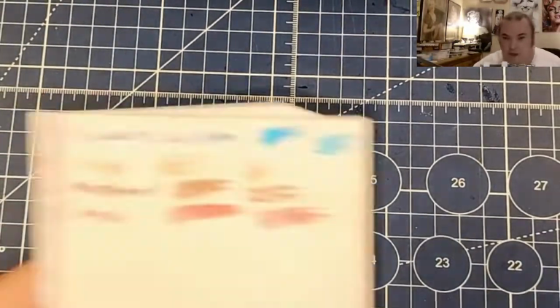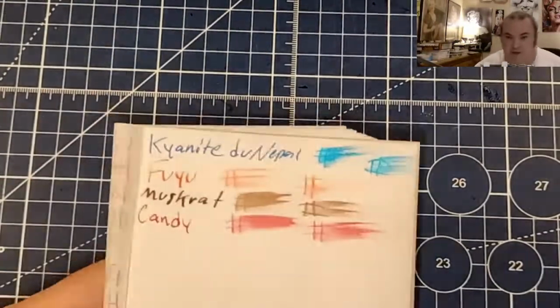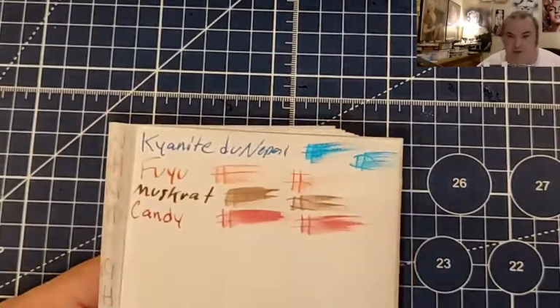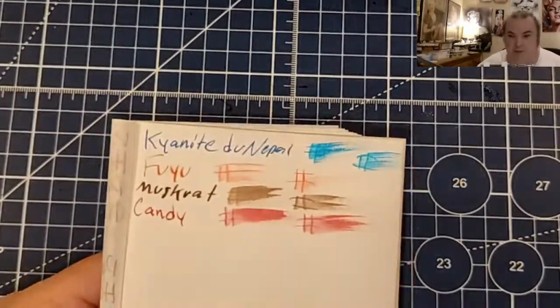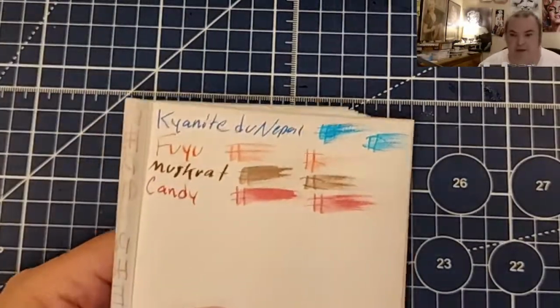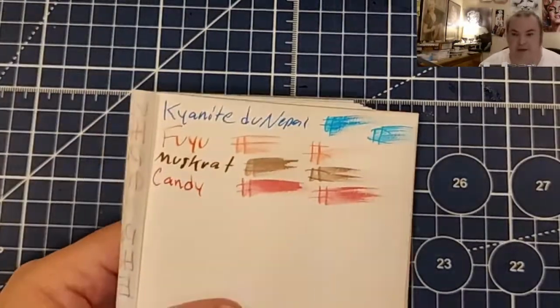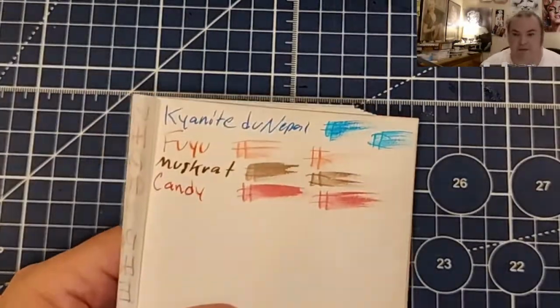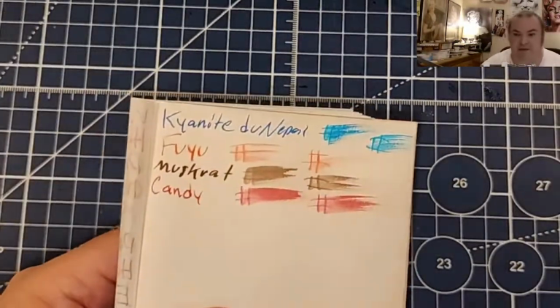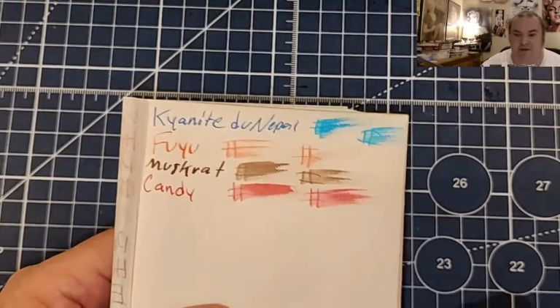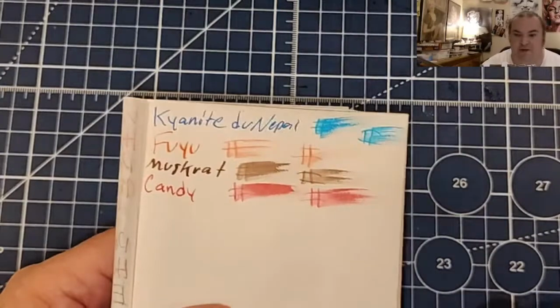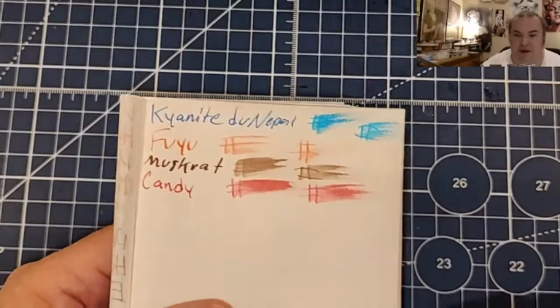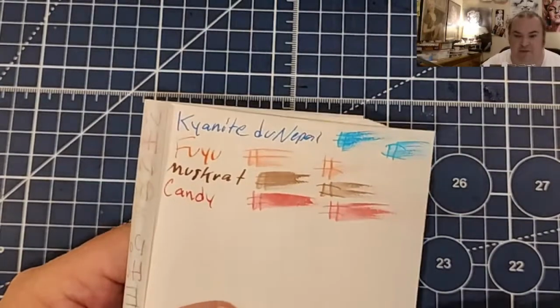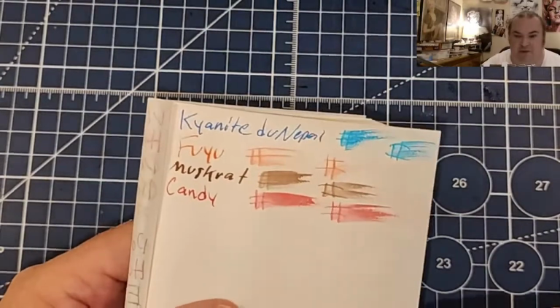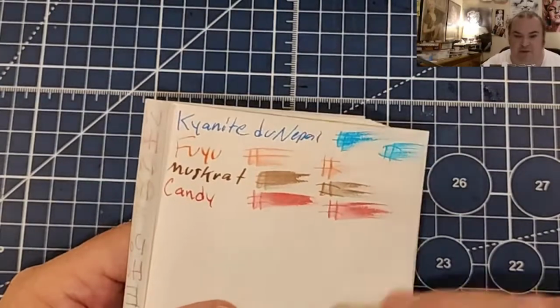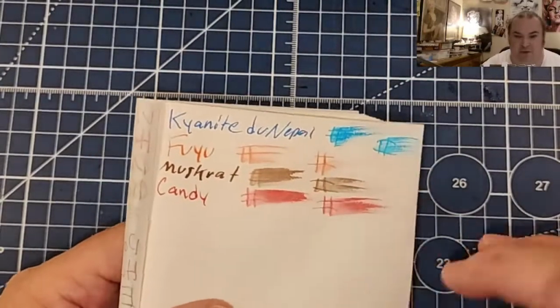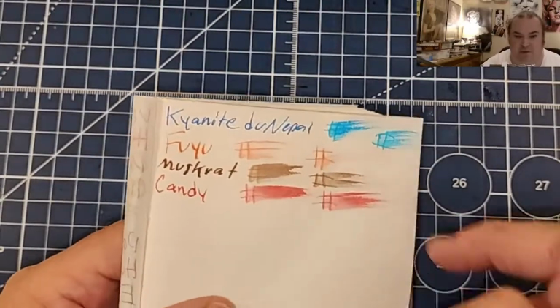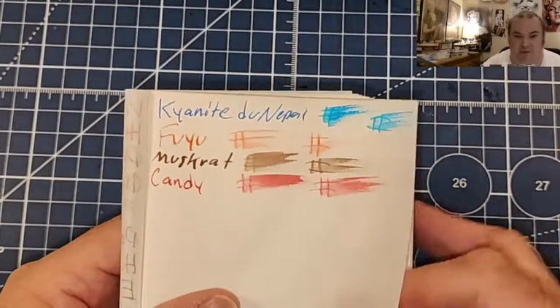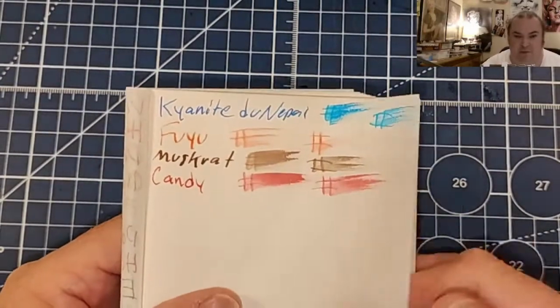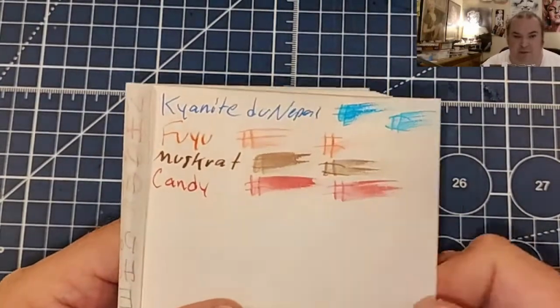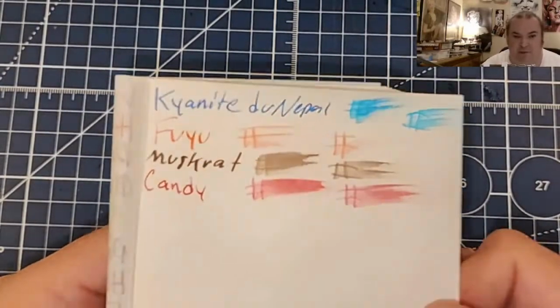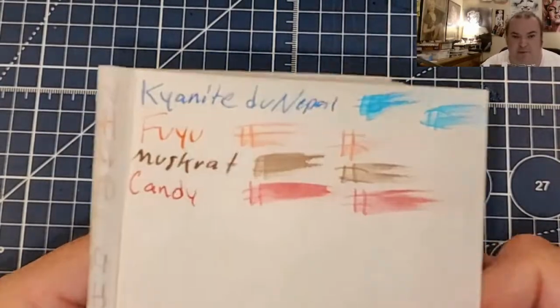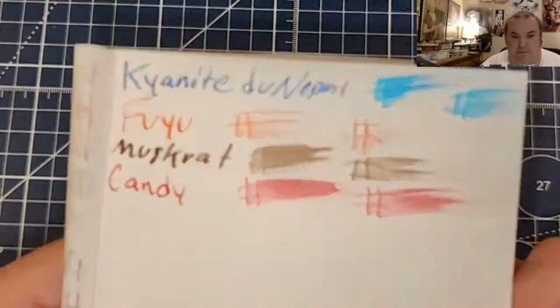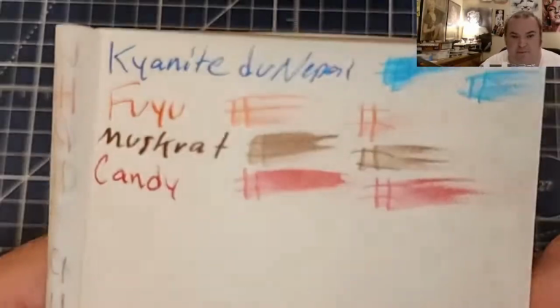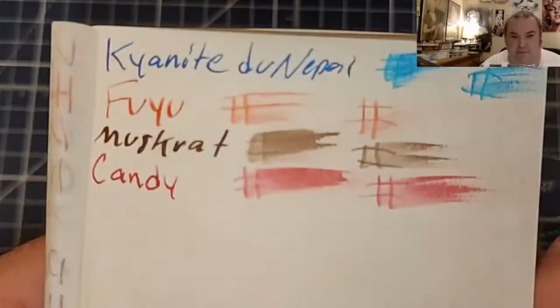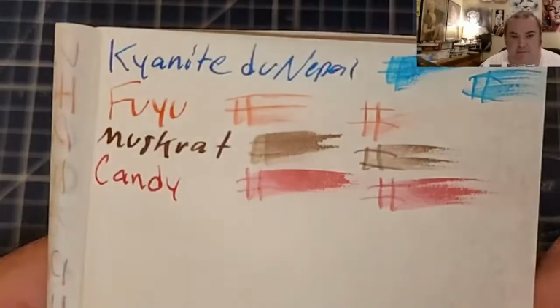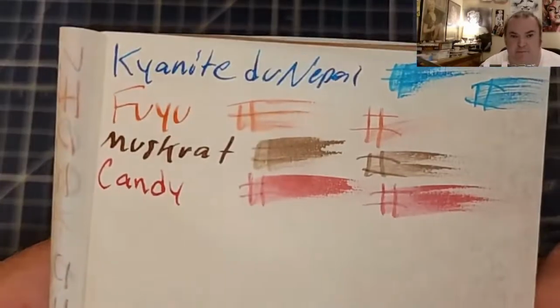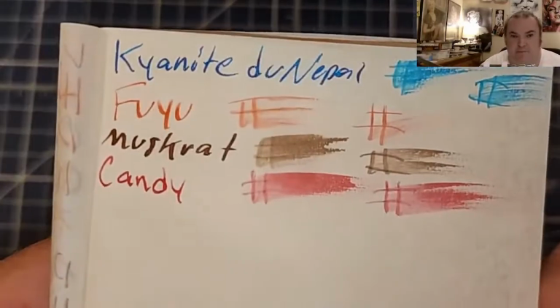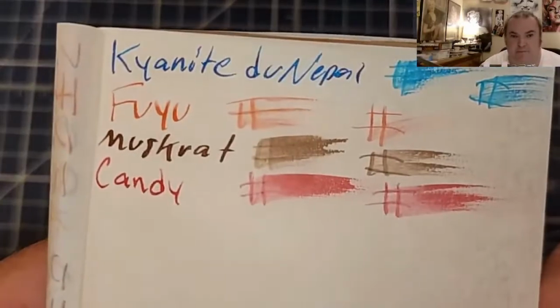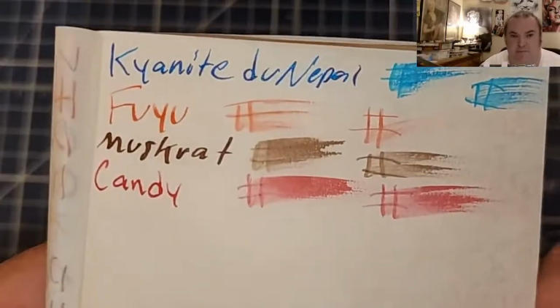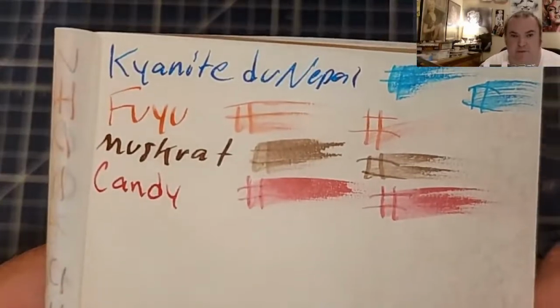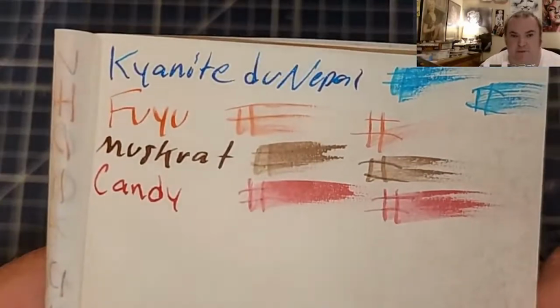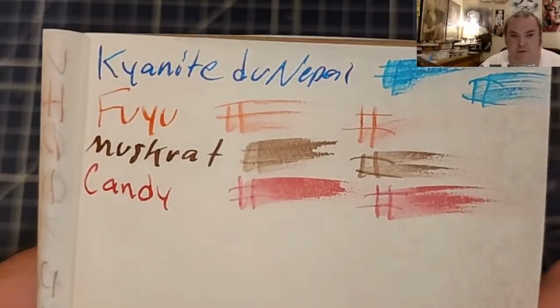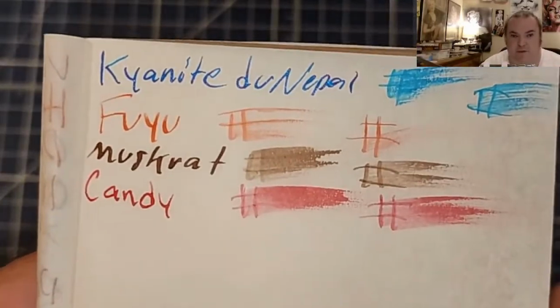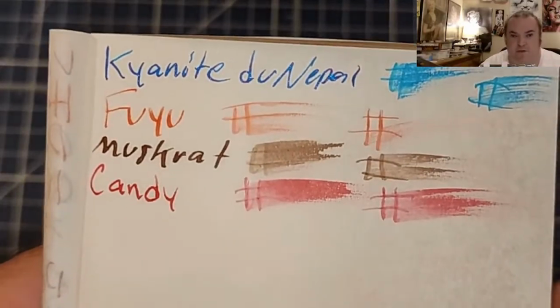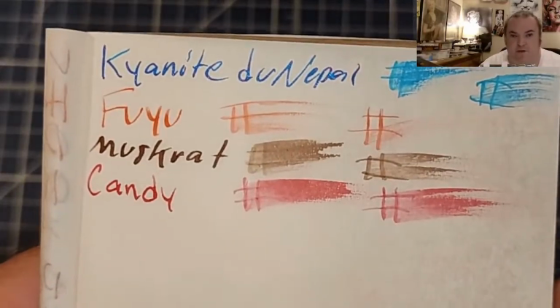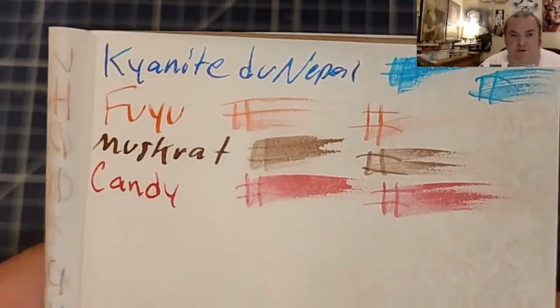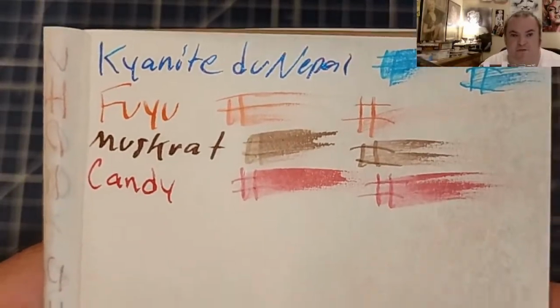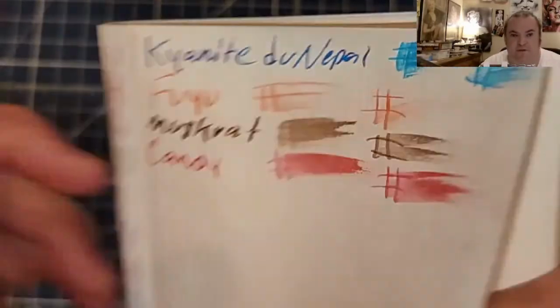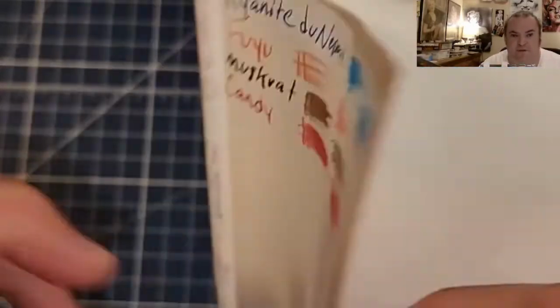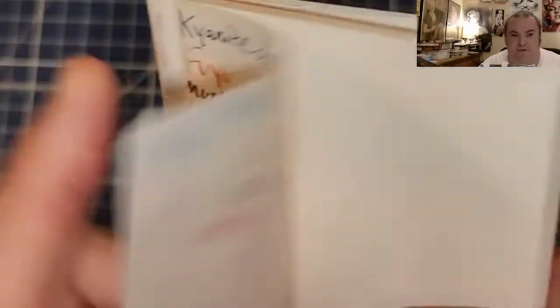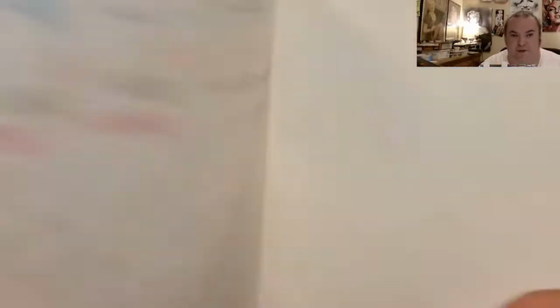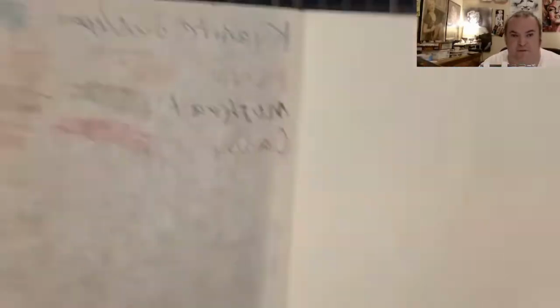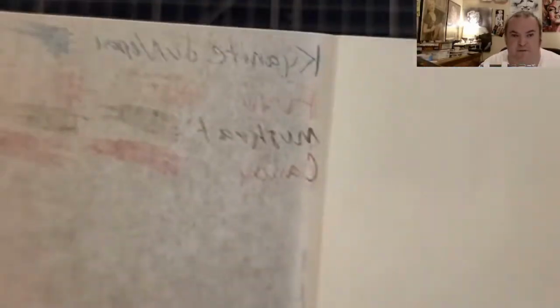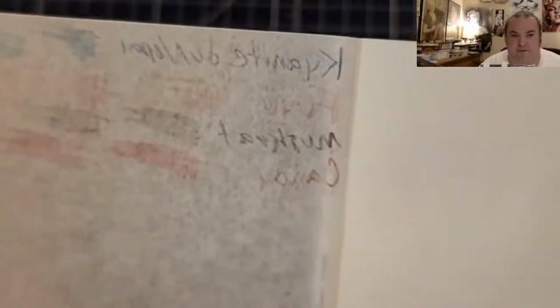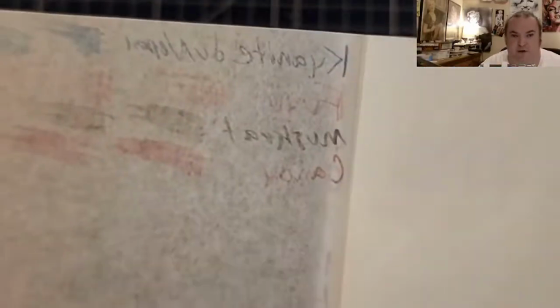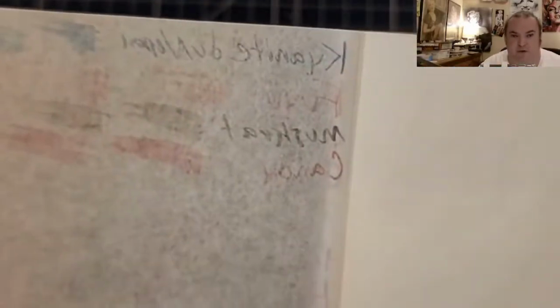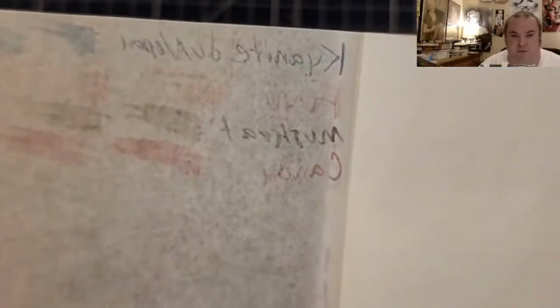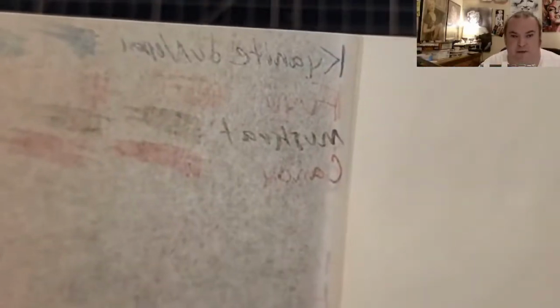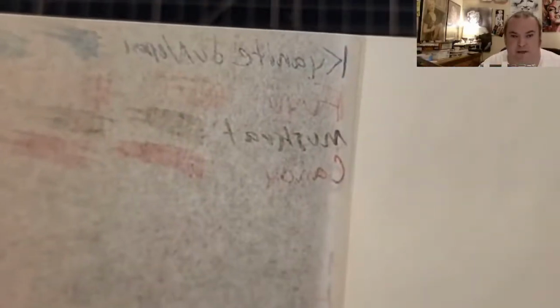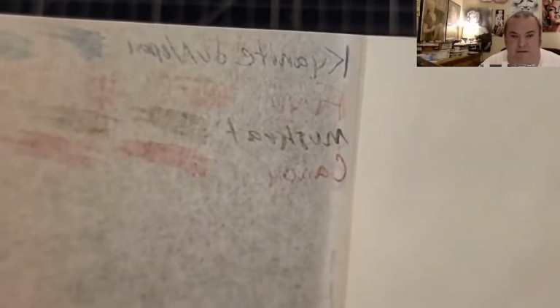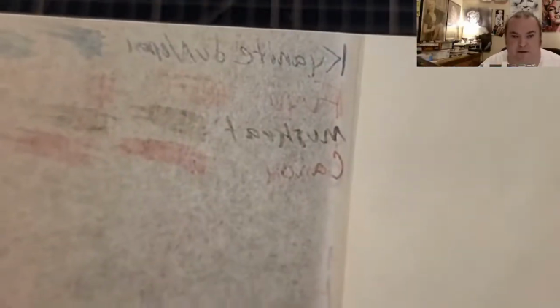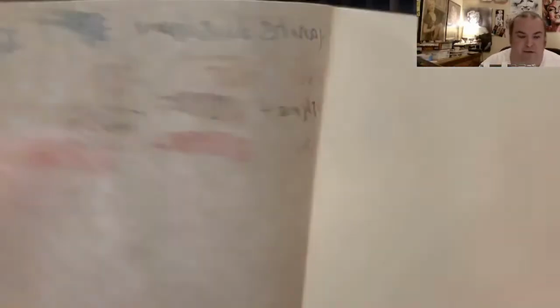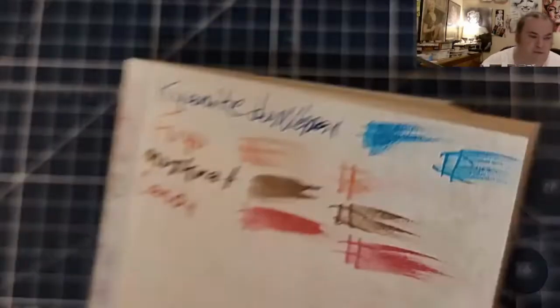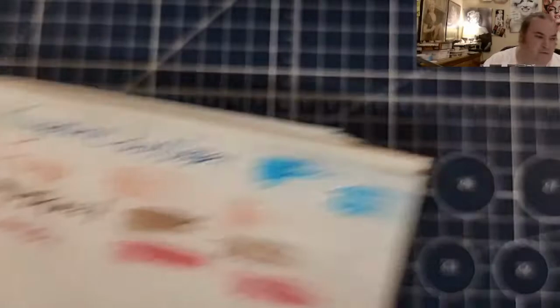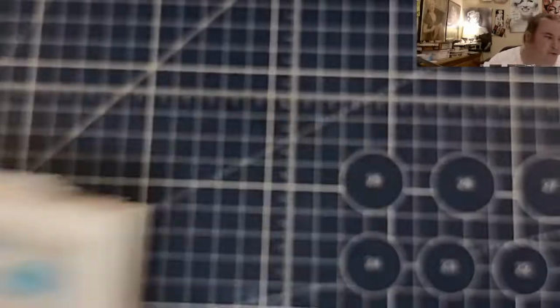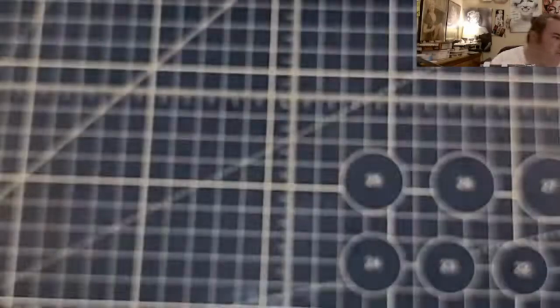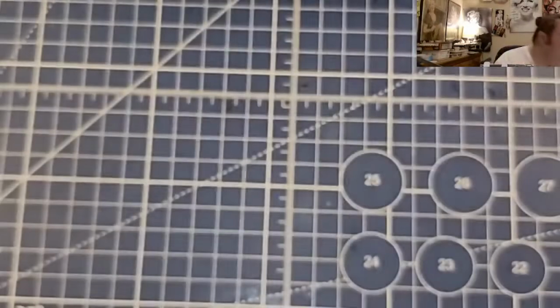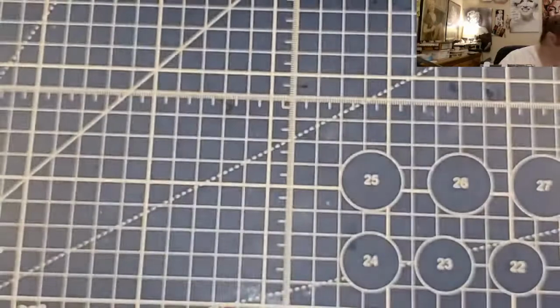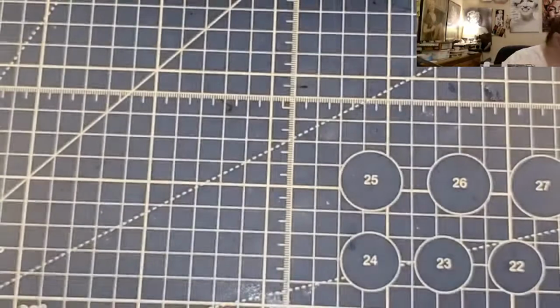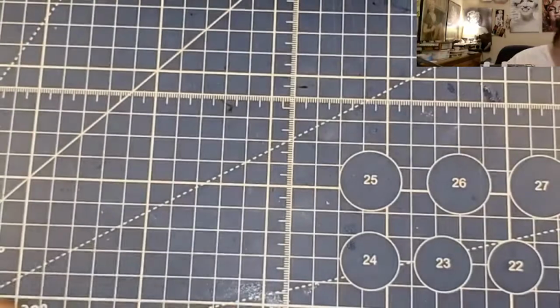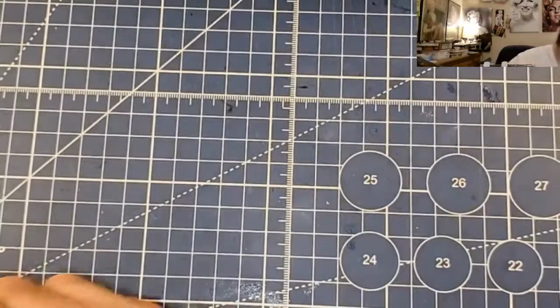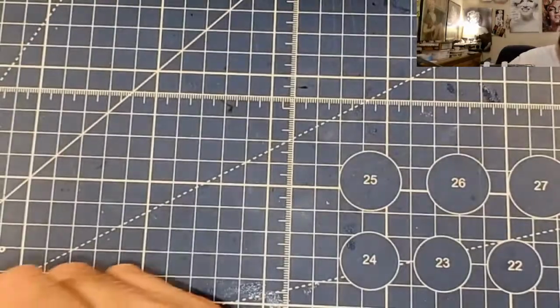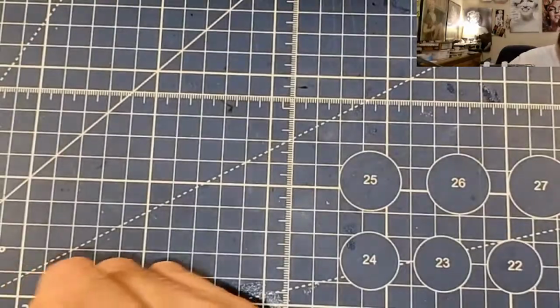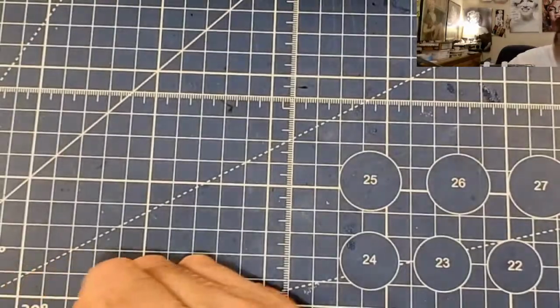Super Lightweight Travelers notebook paper — no feathering, no bleeding, no ghosting.